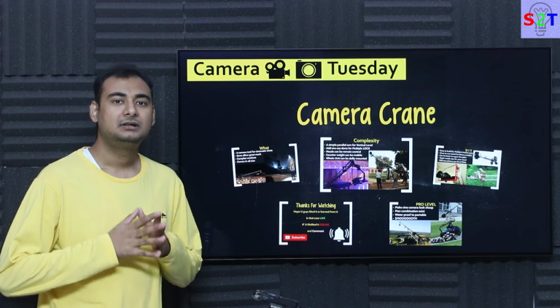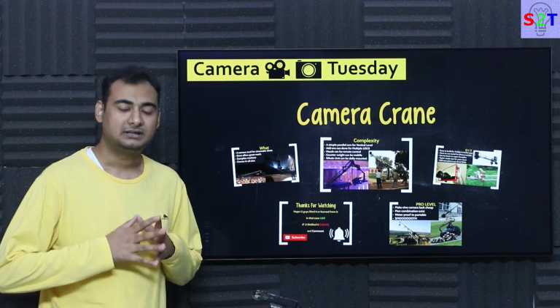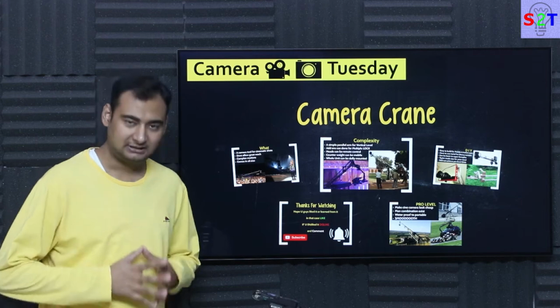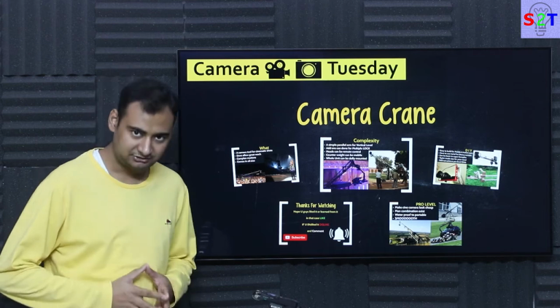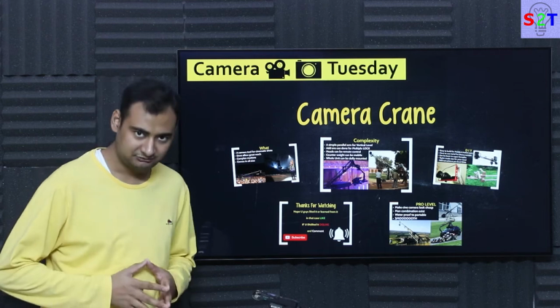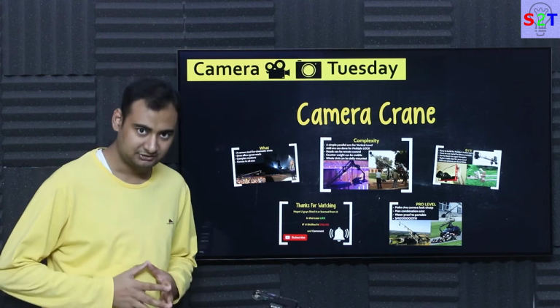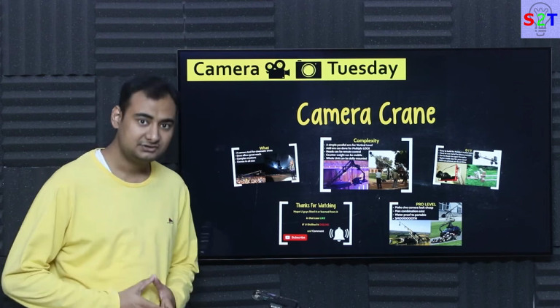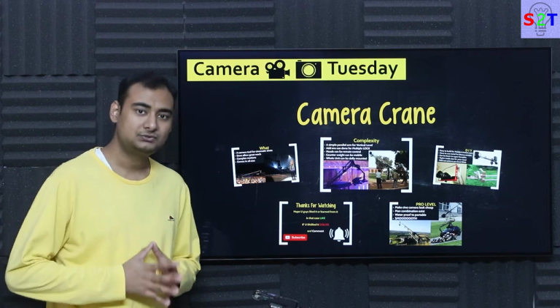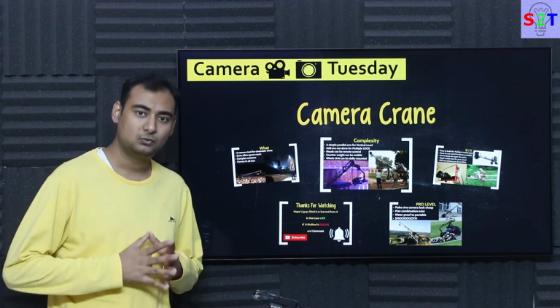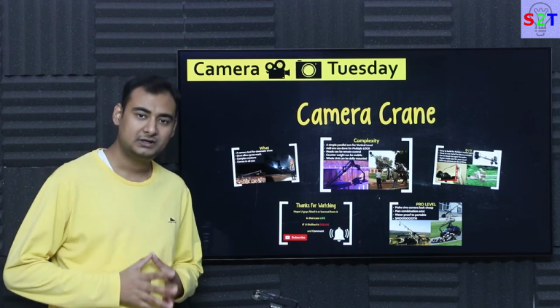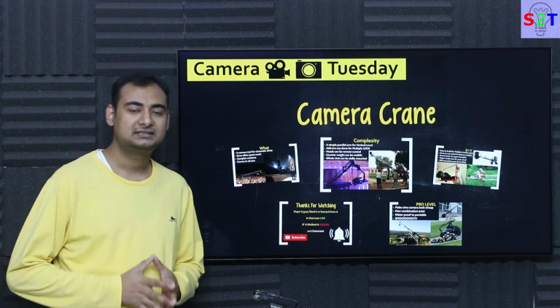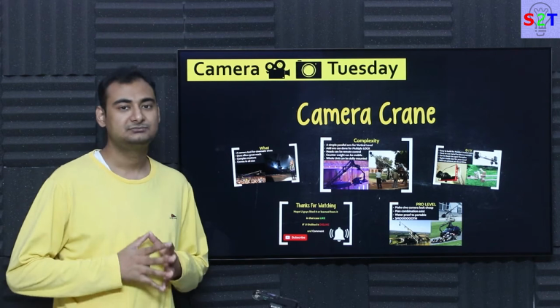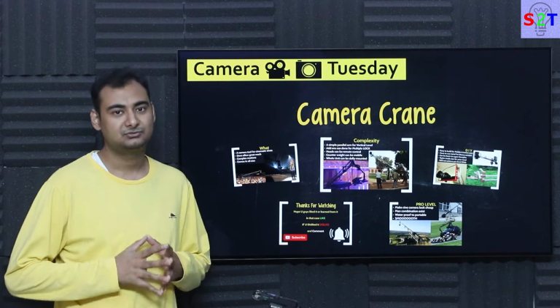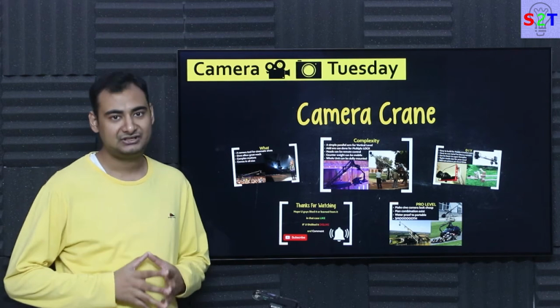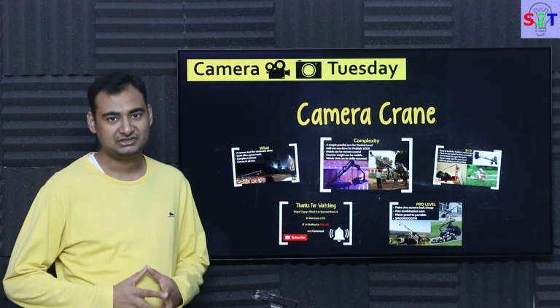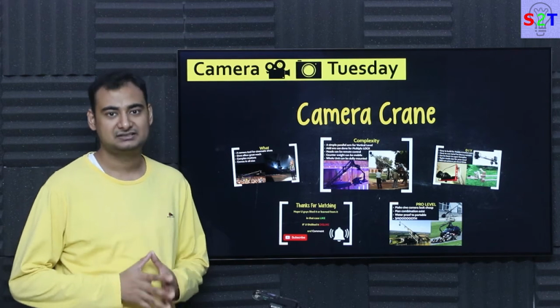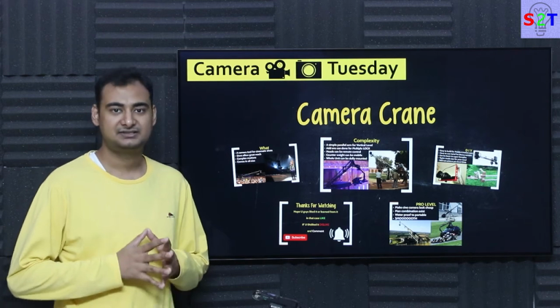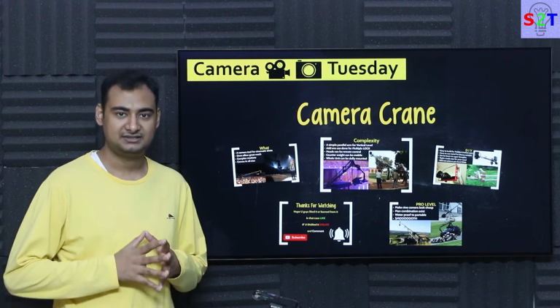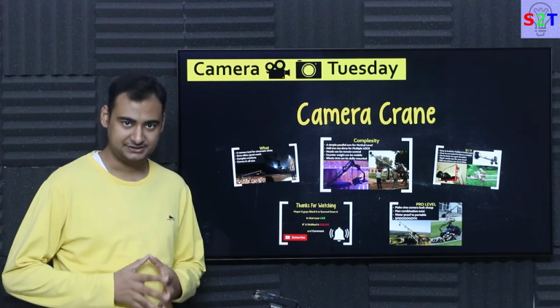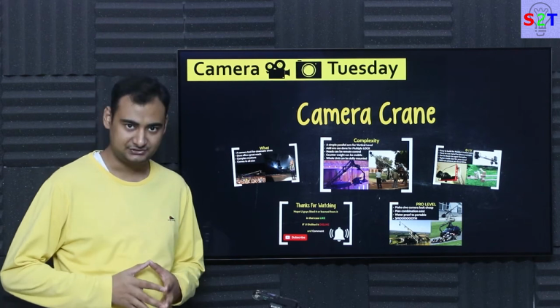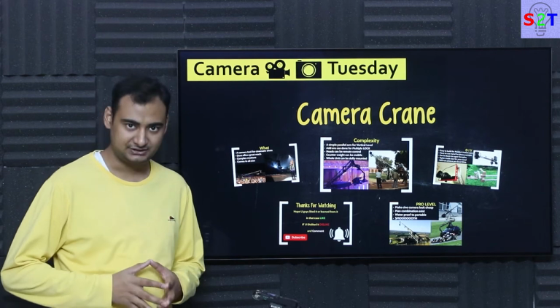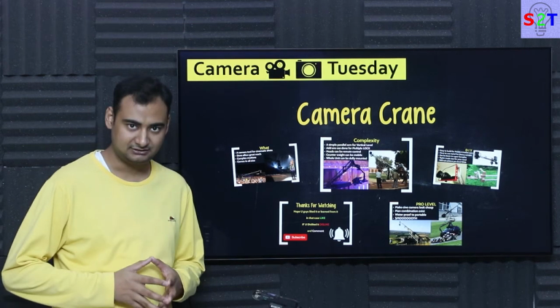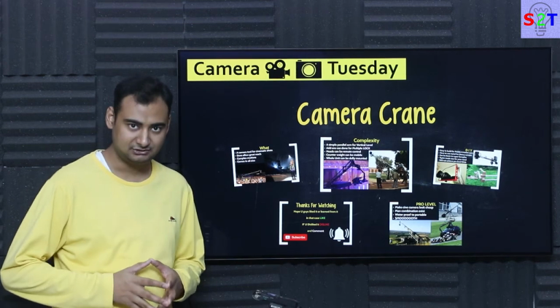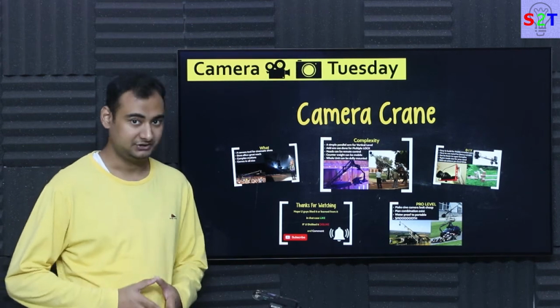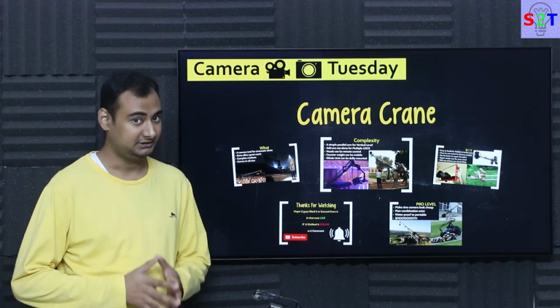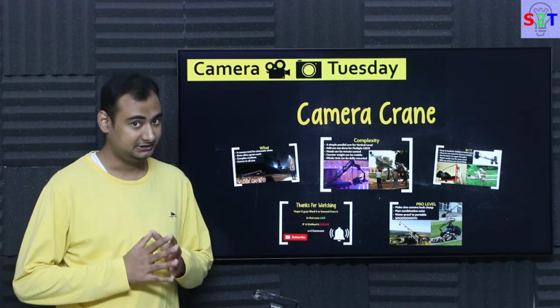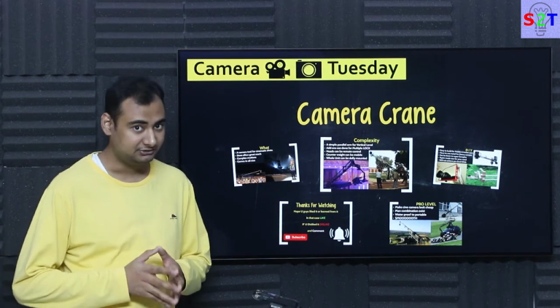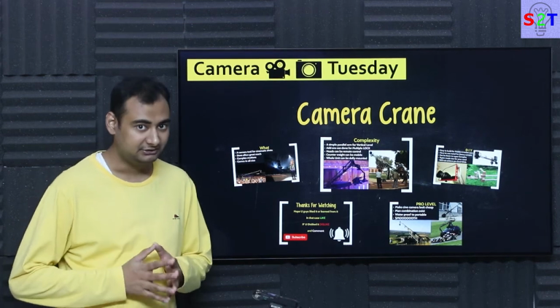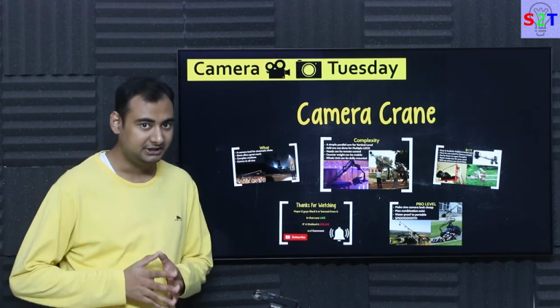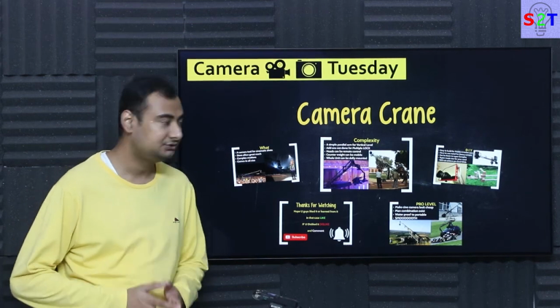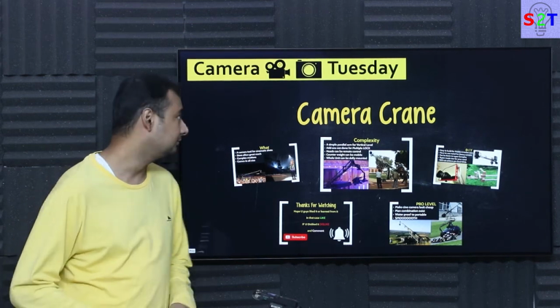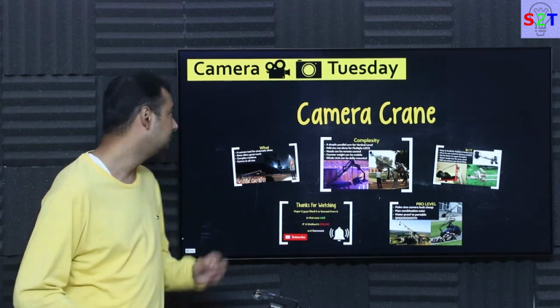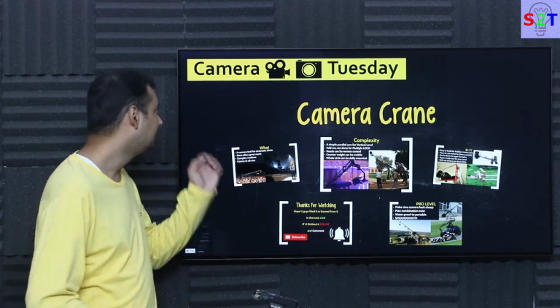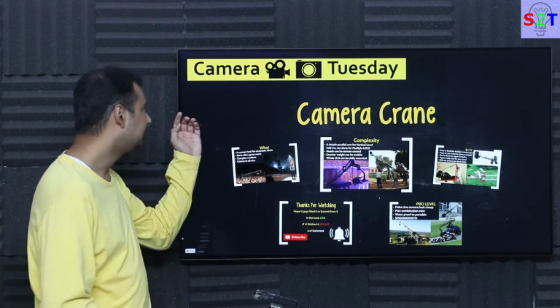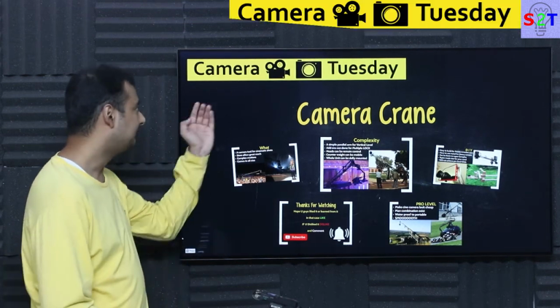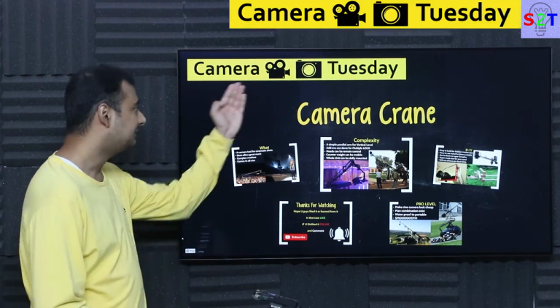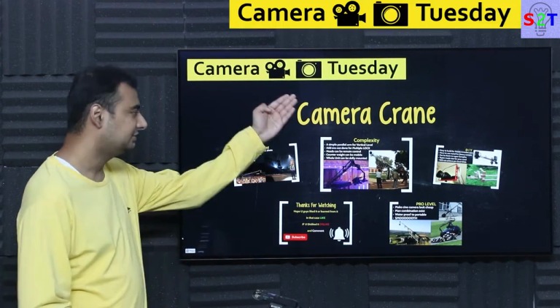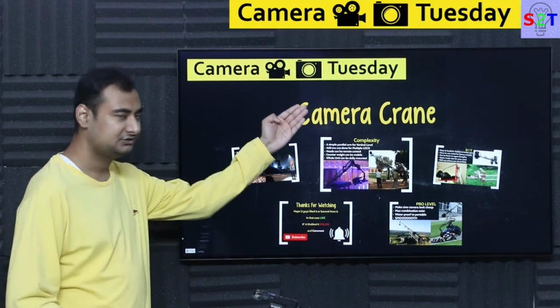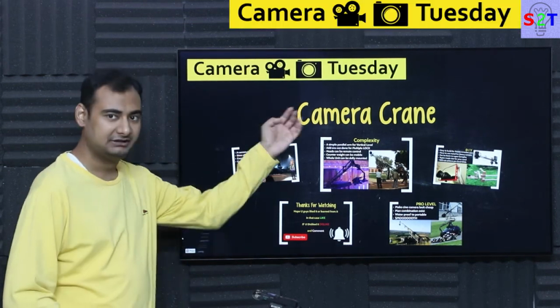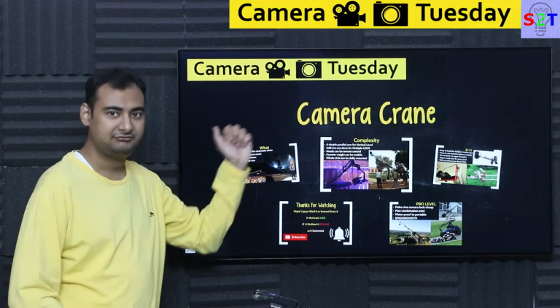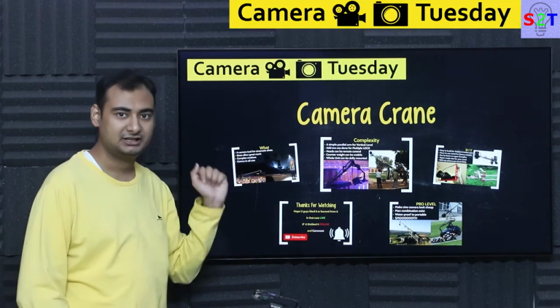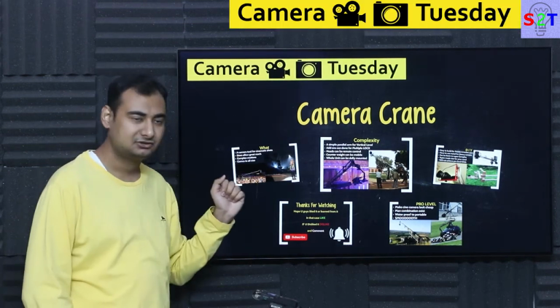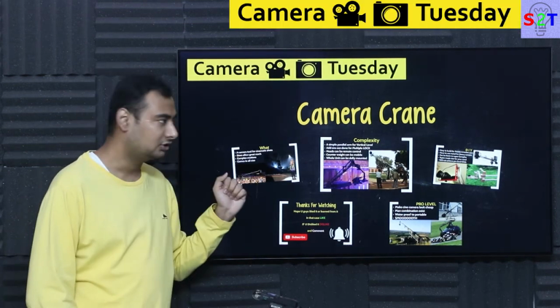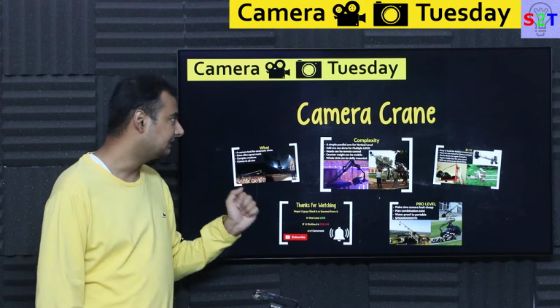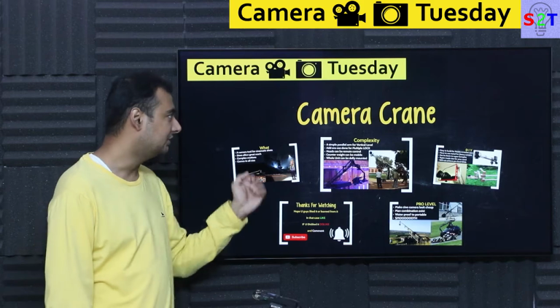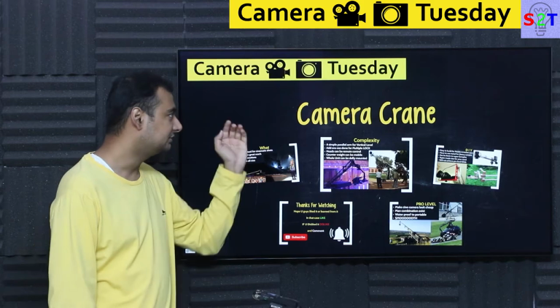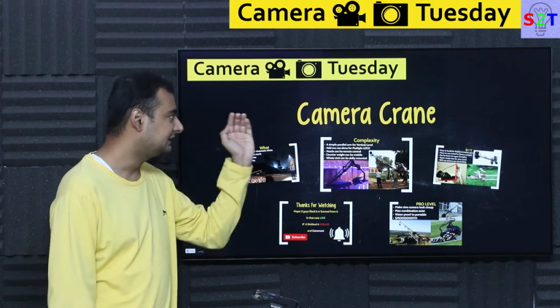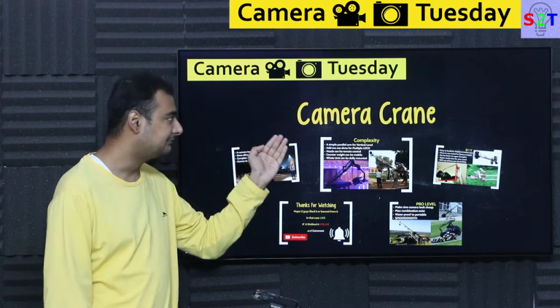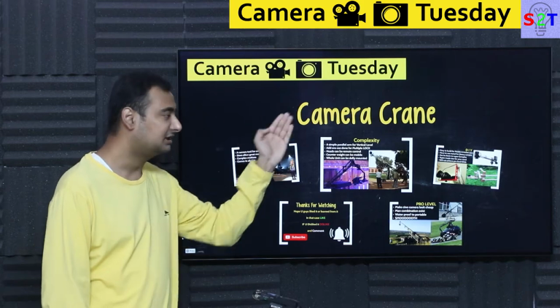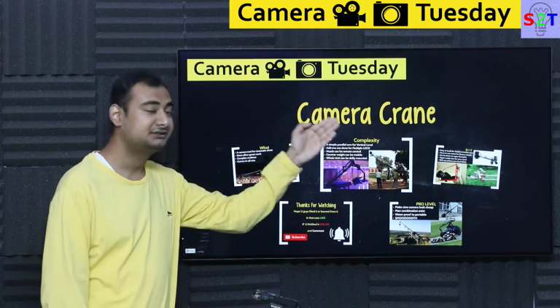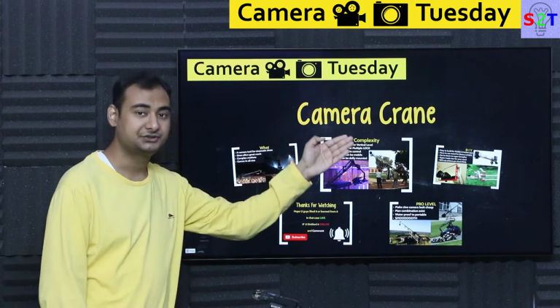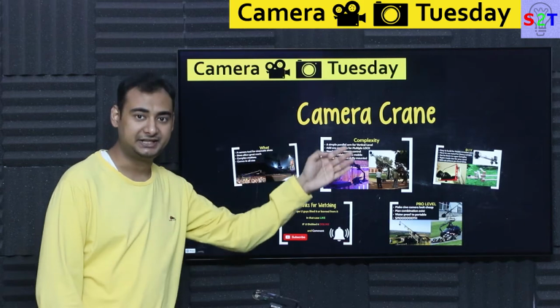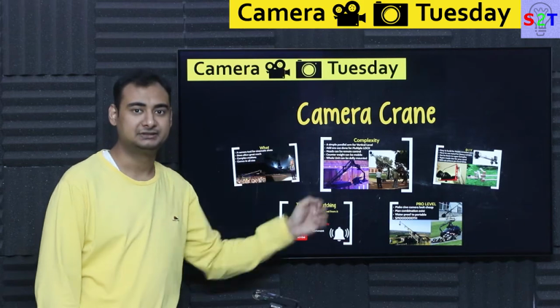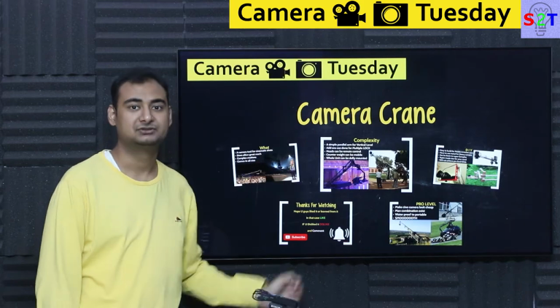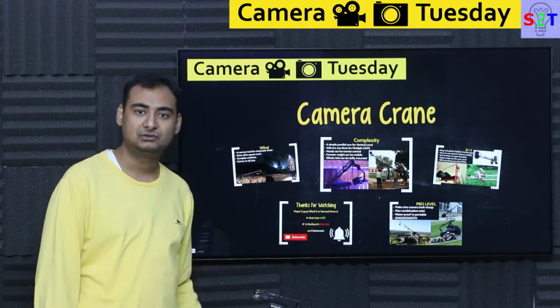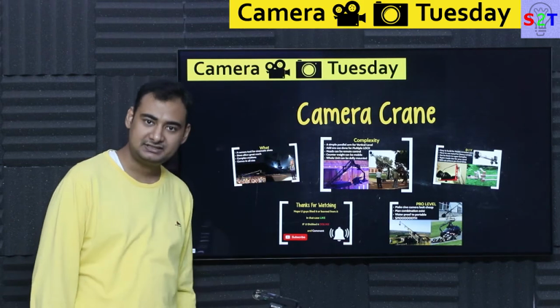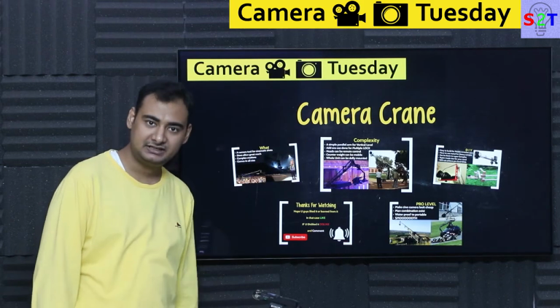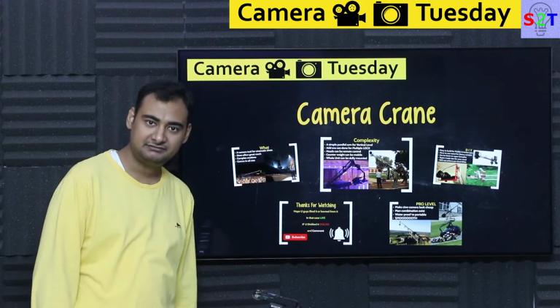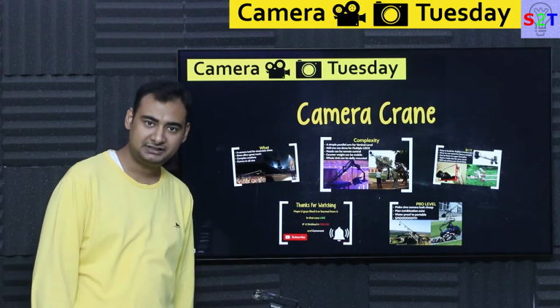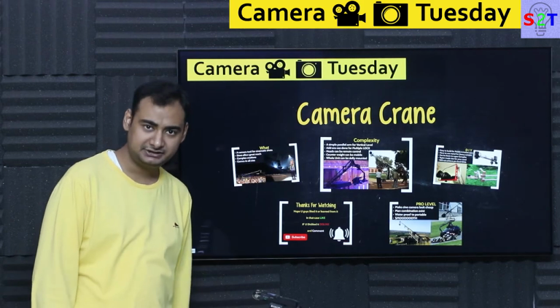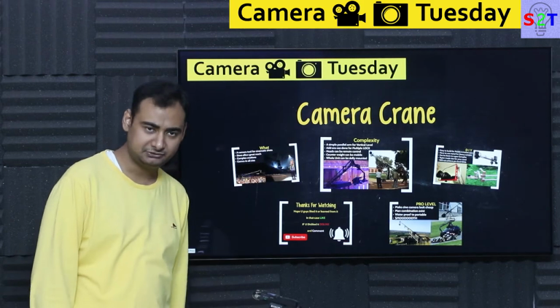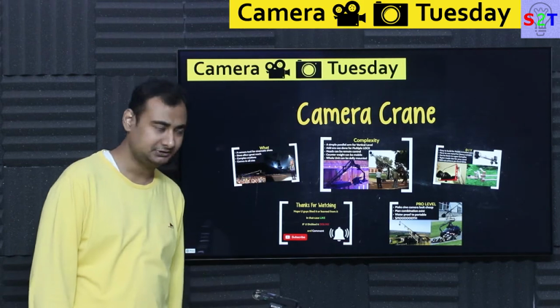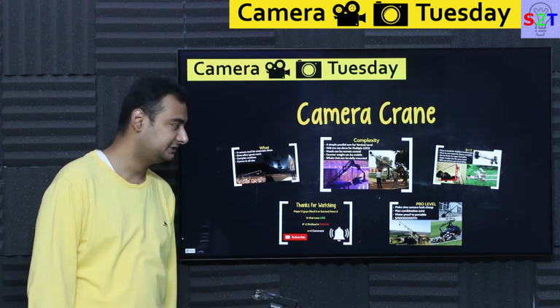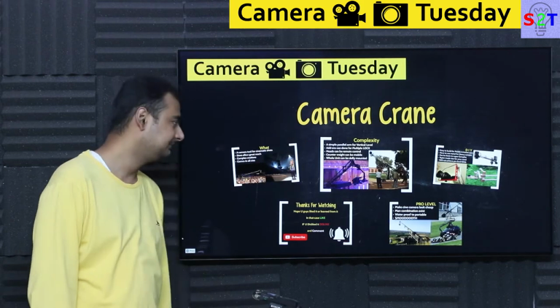Hello everybody, welcome to my channel size2technology. In today's show Camera Tuesday we're going to talk about camera cranes. So let's dive right into it.